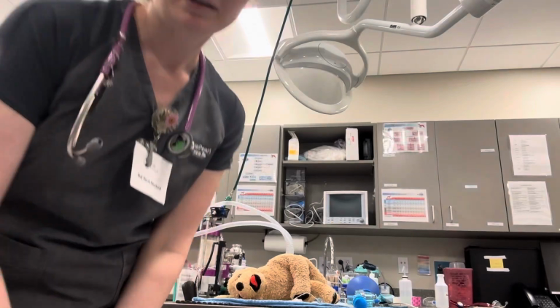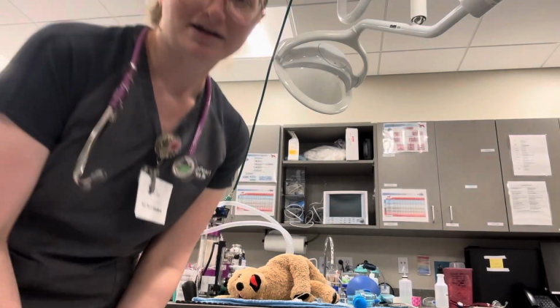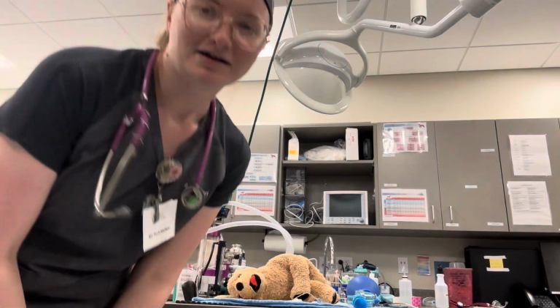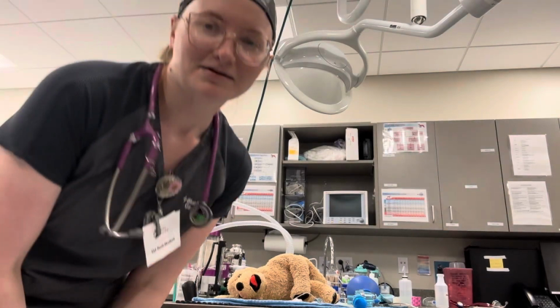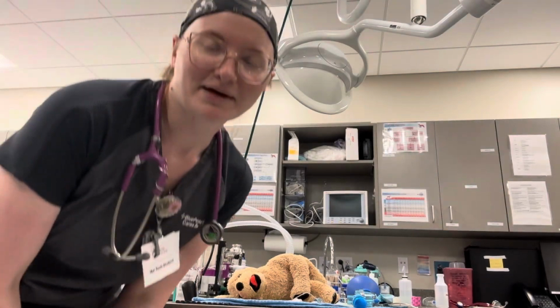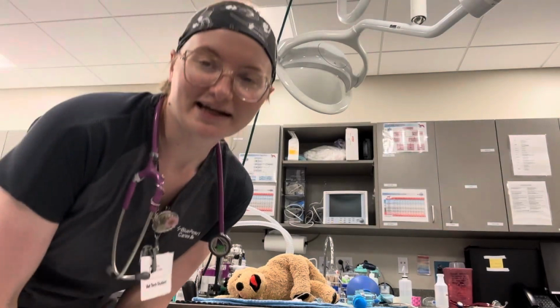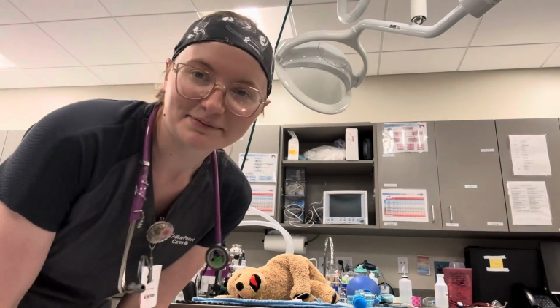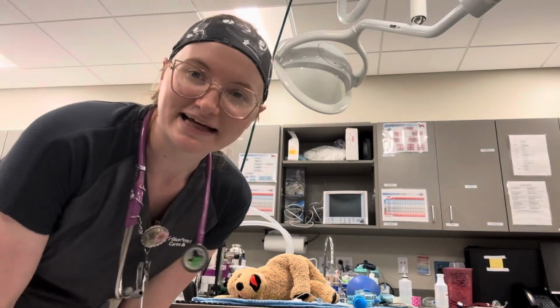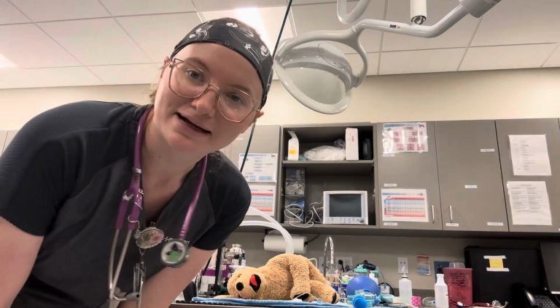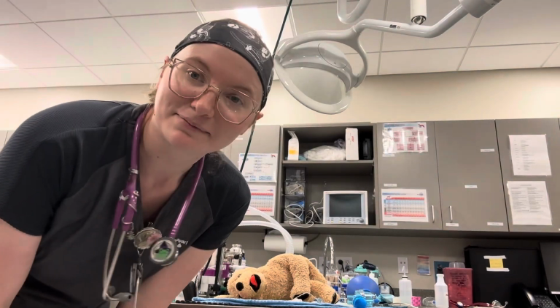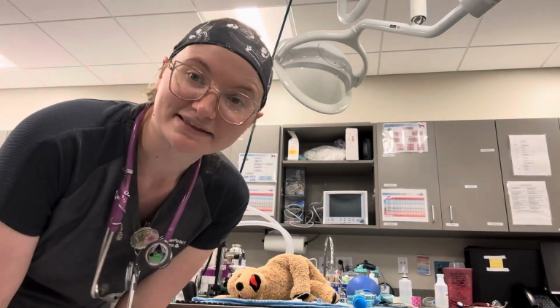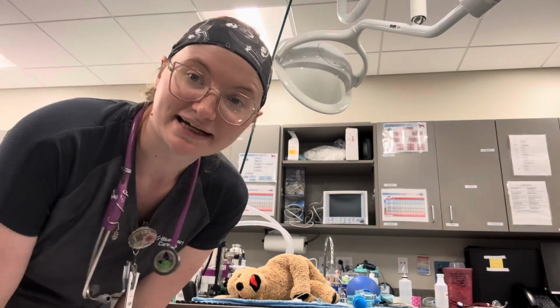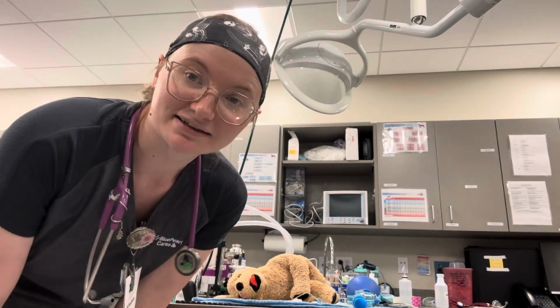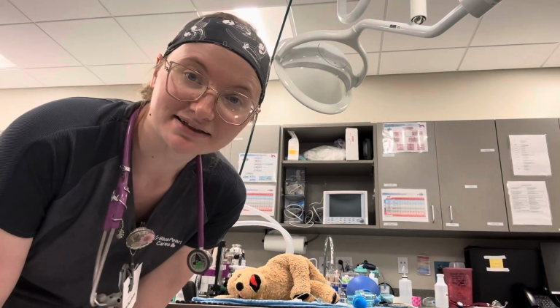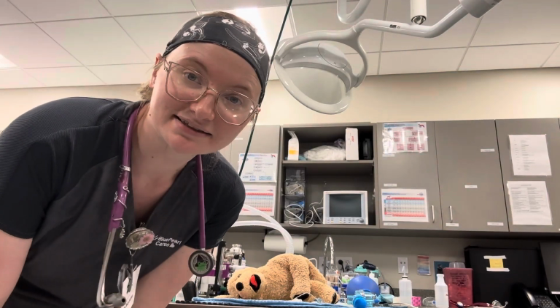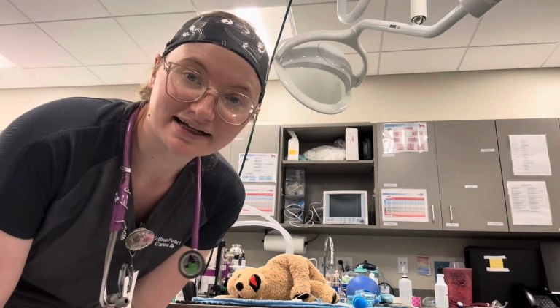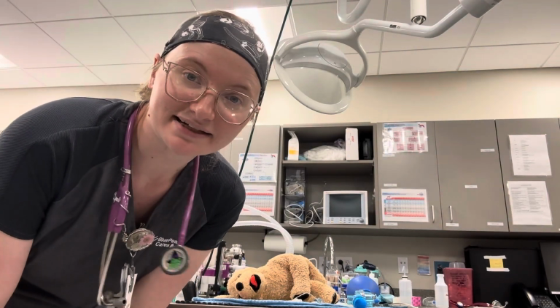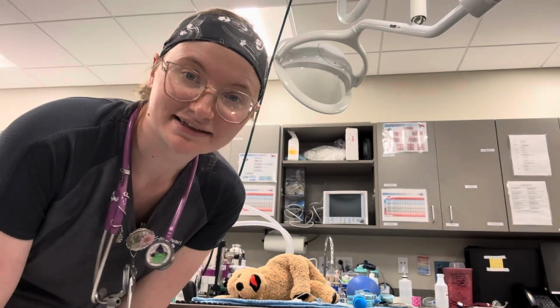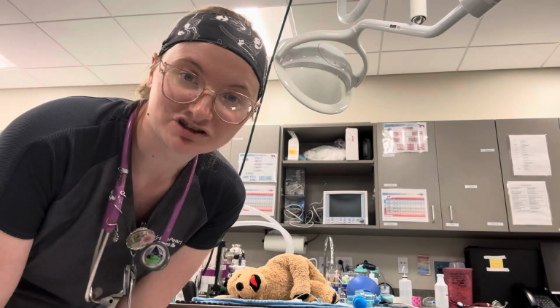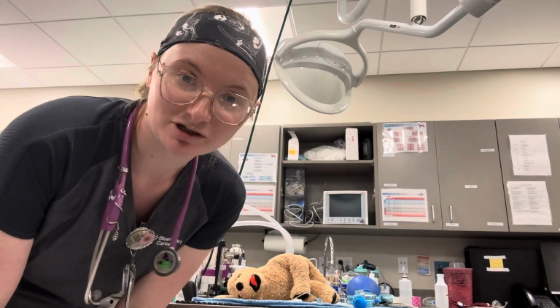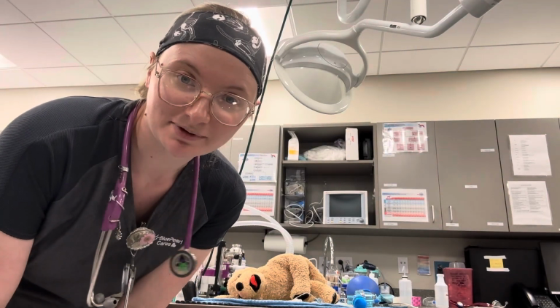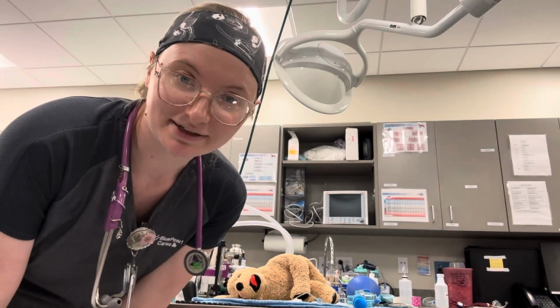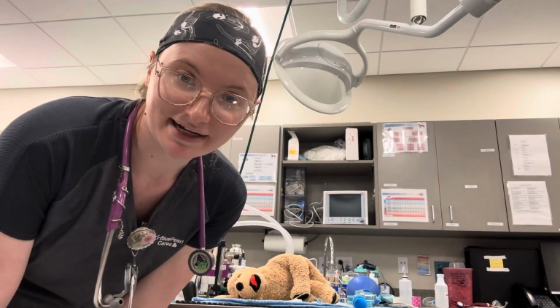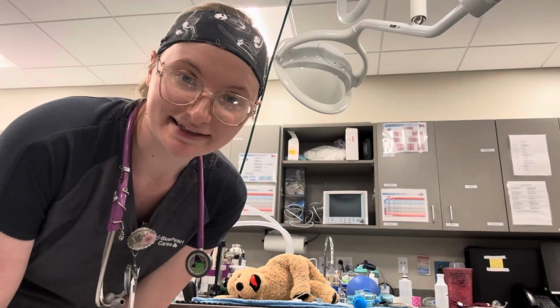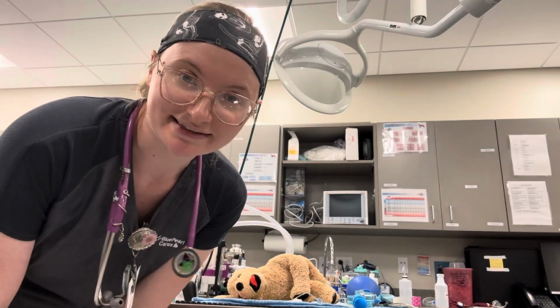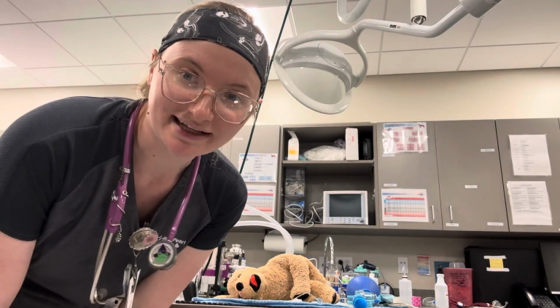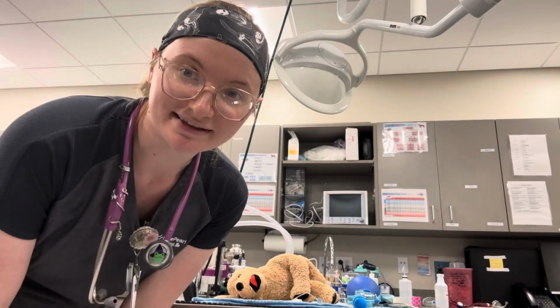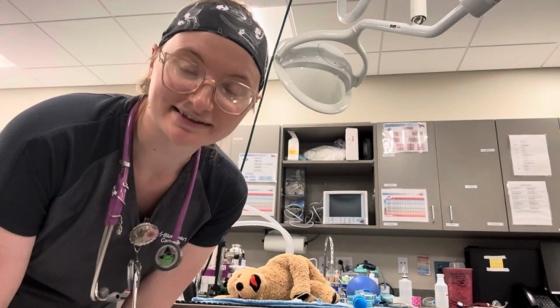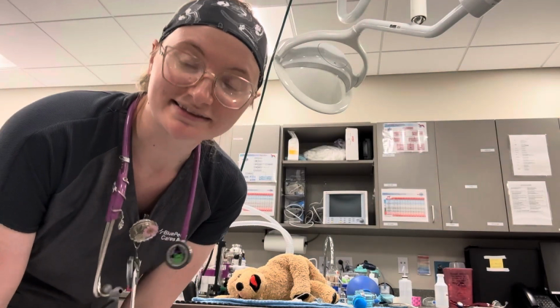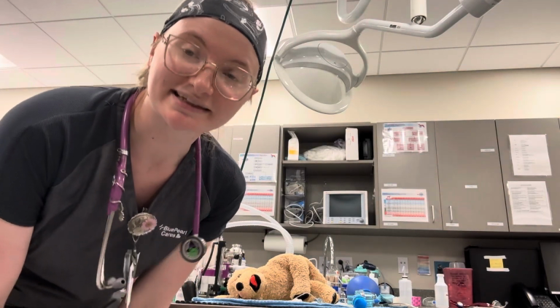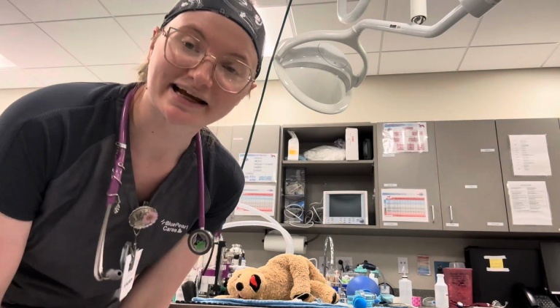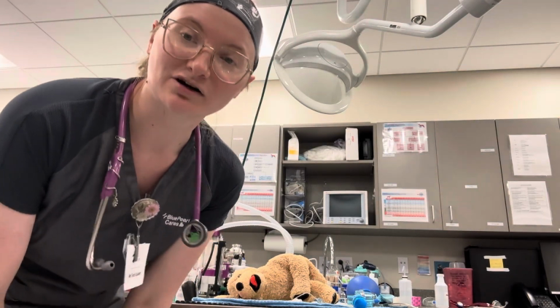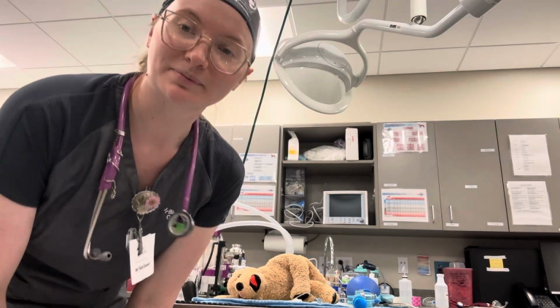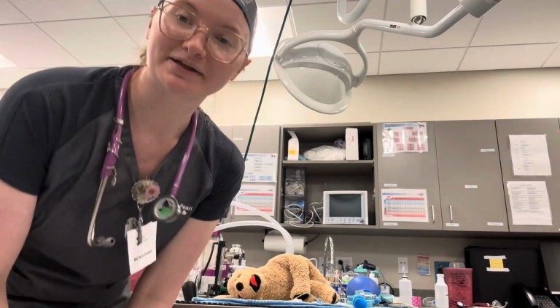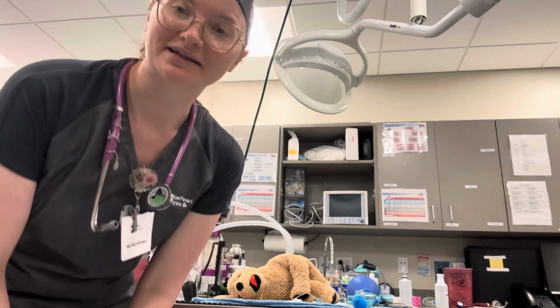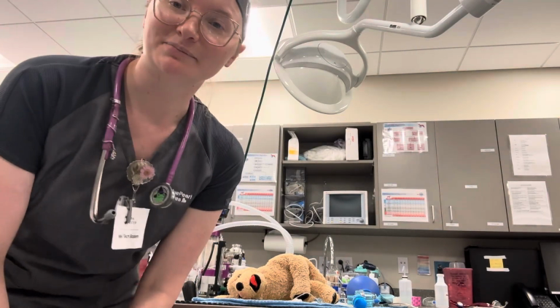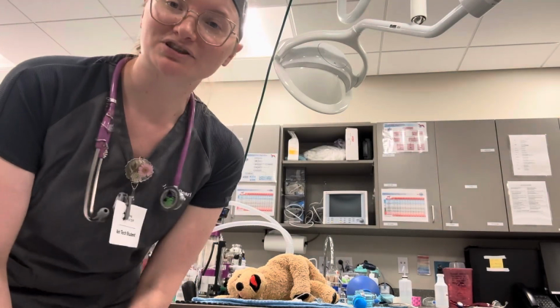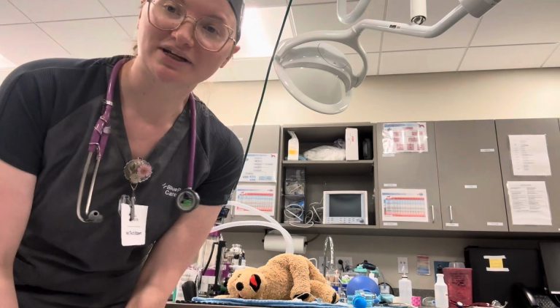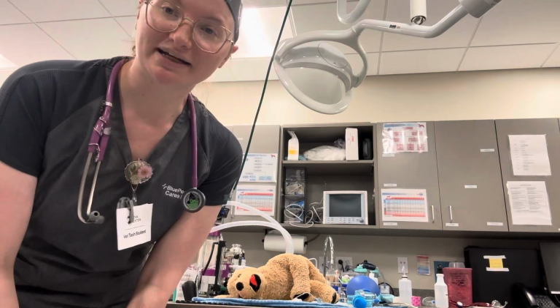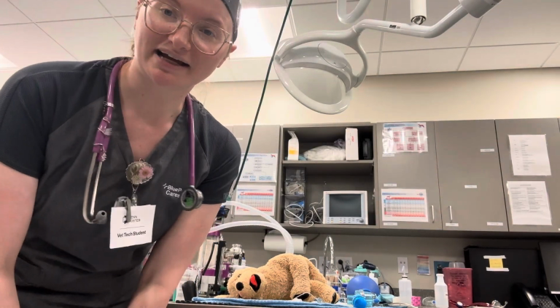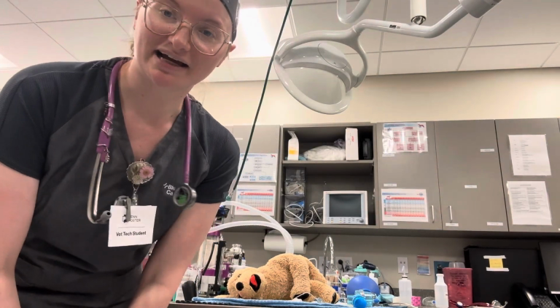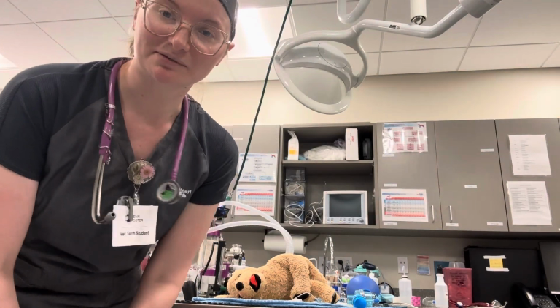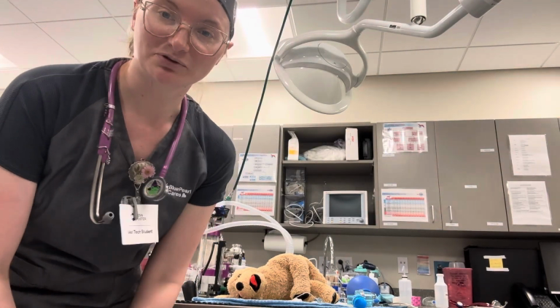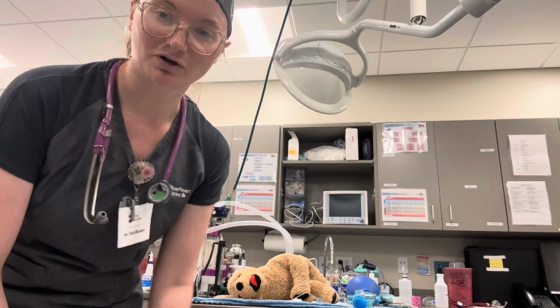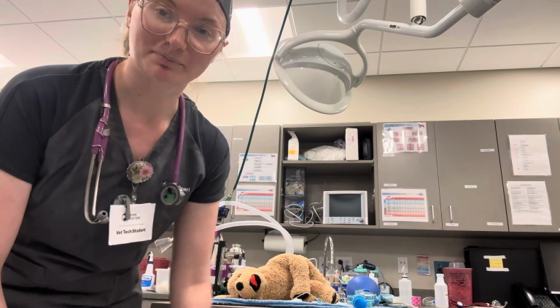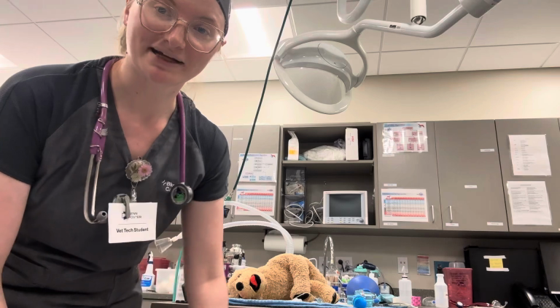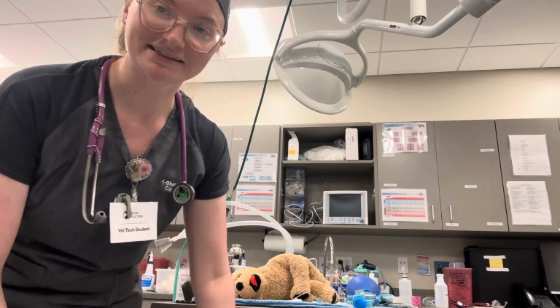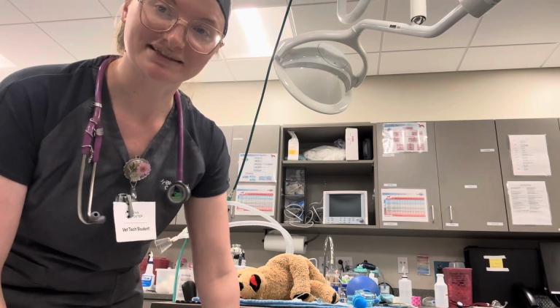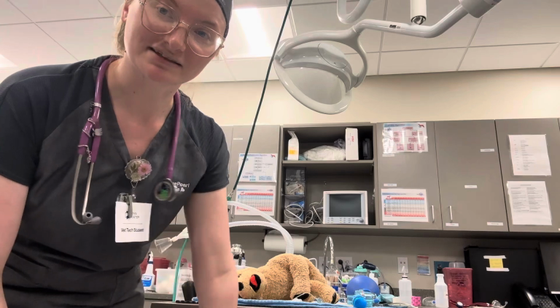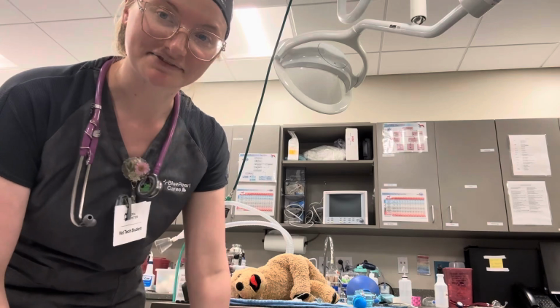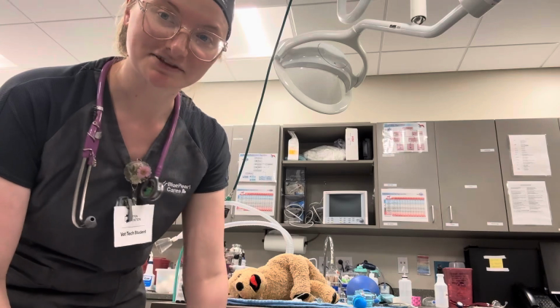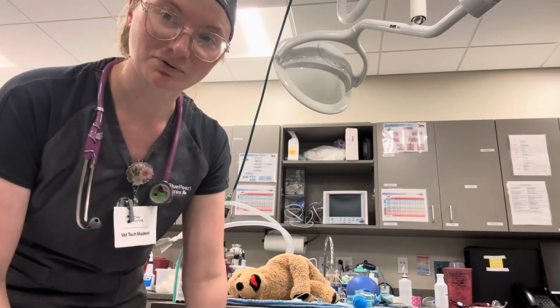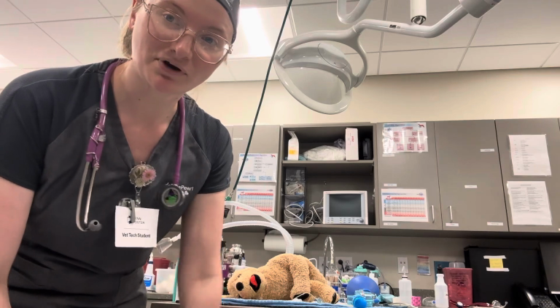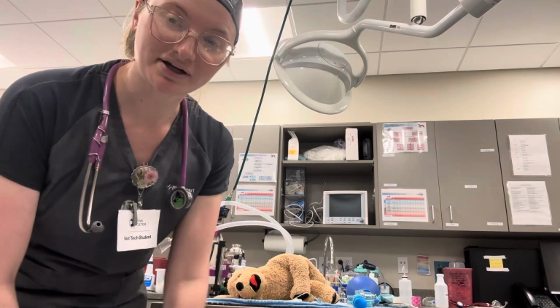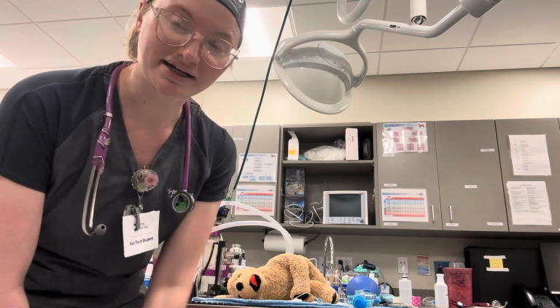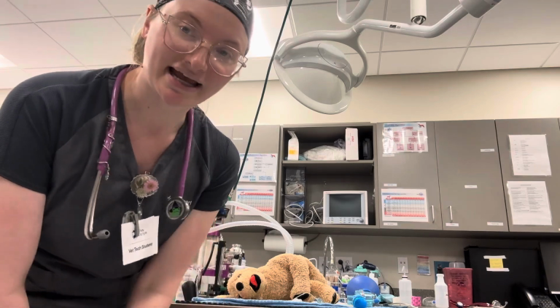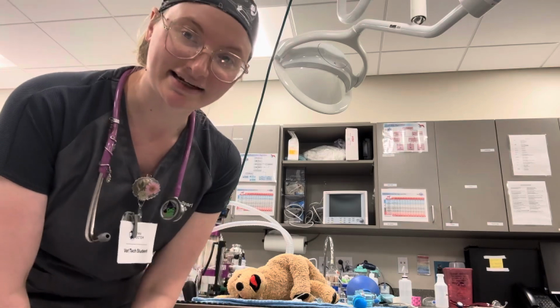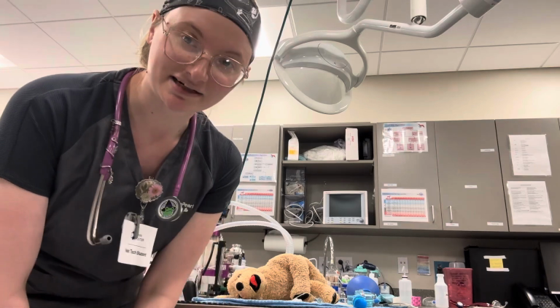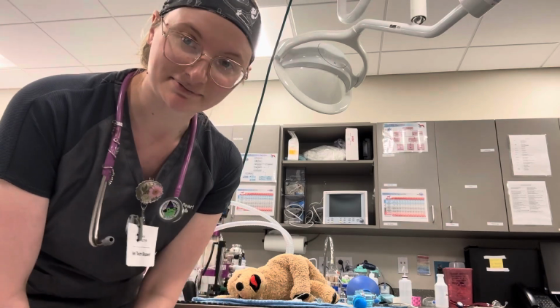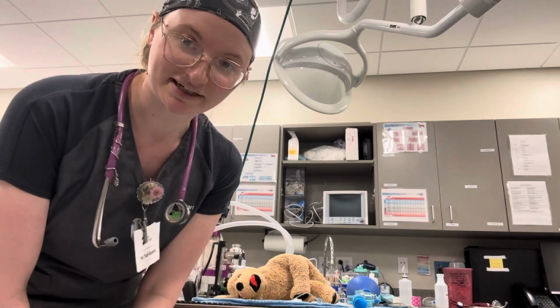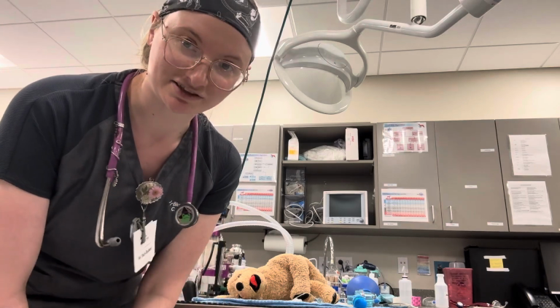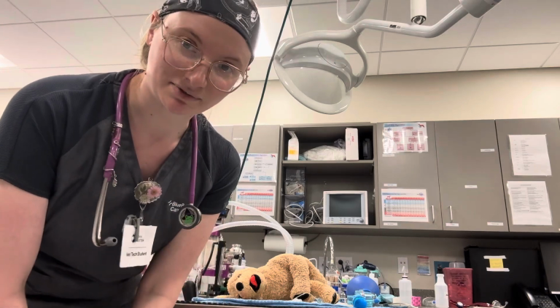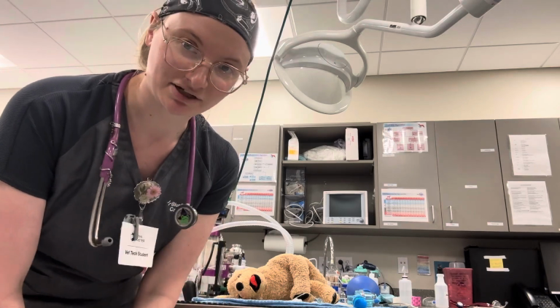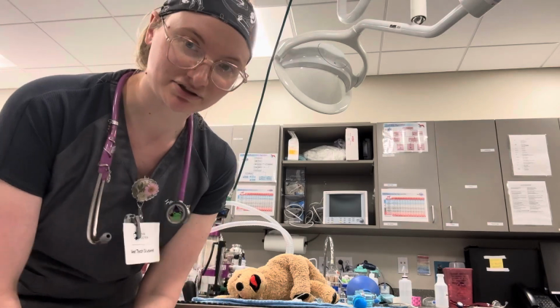My name is Abby Taylor. Today is October 19th and today I'll be demonstrating how to perform basic life support in a canine patient model.